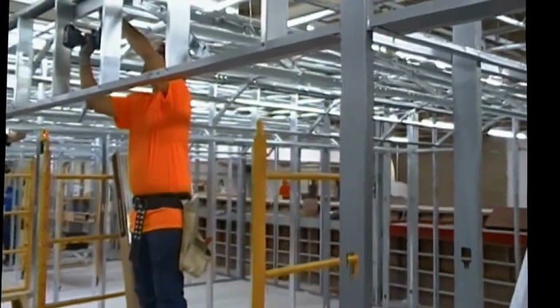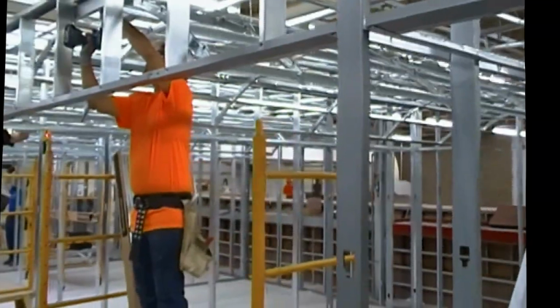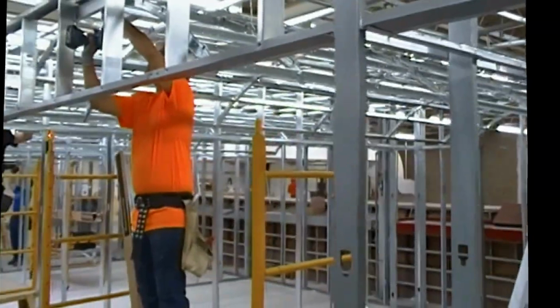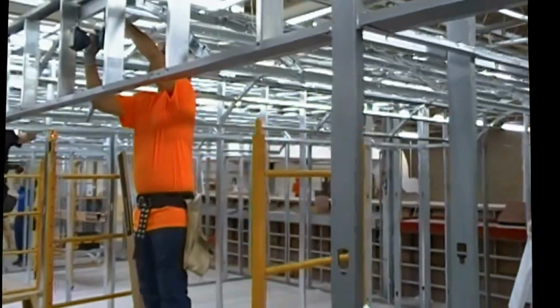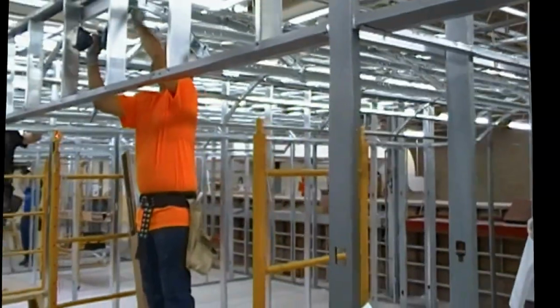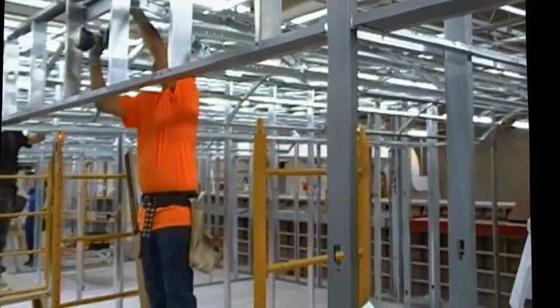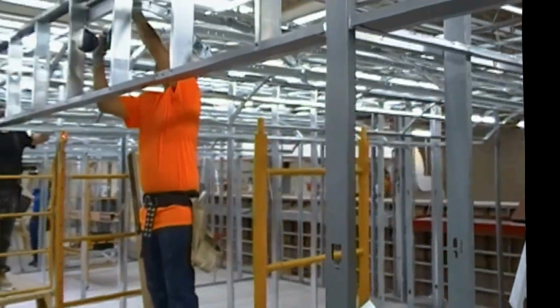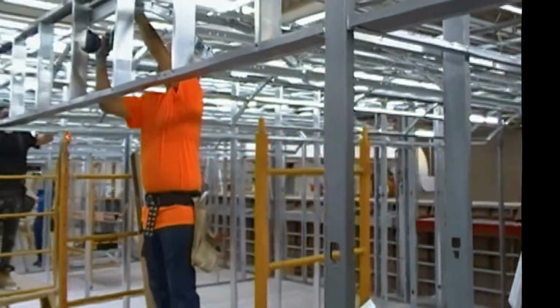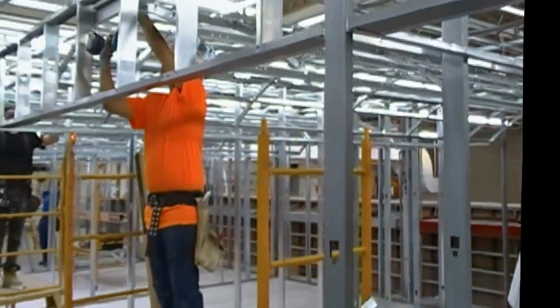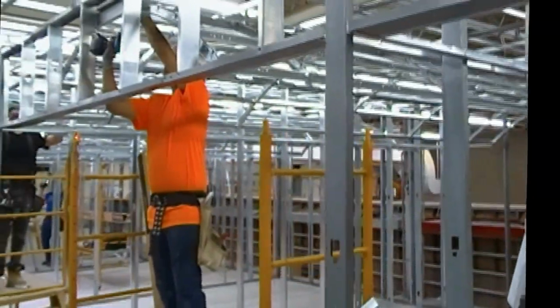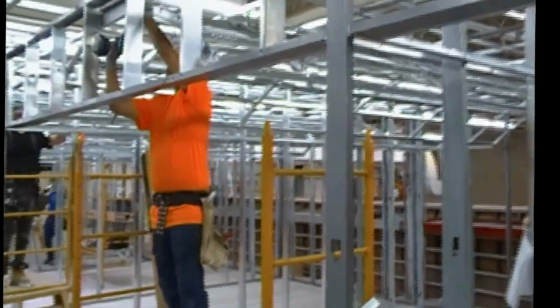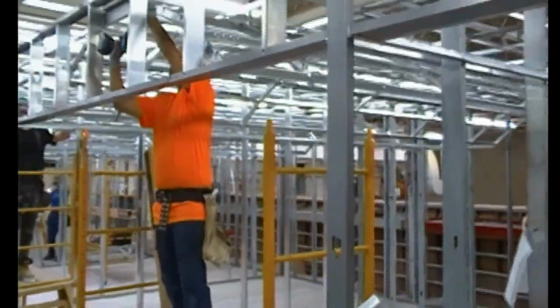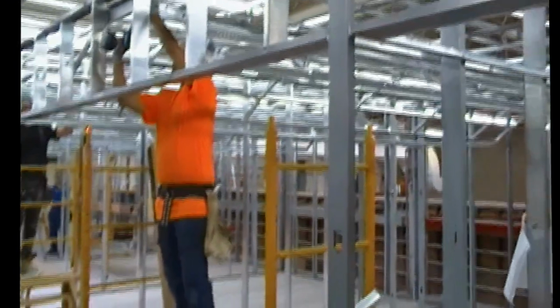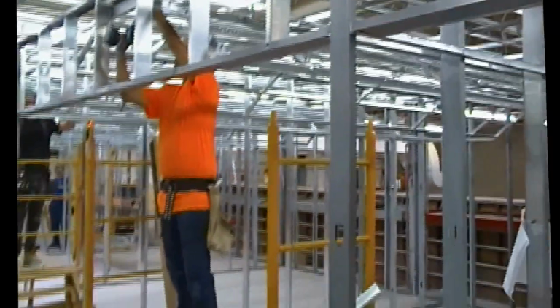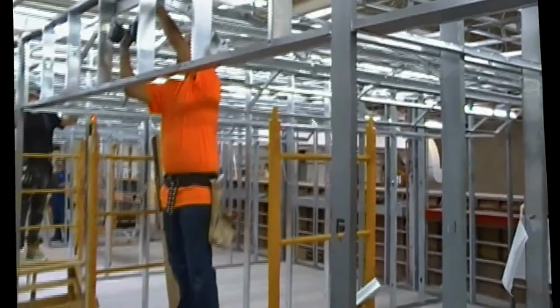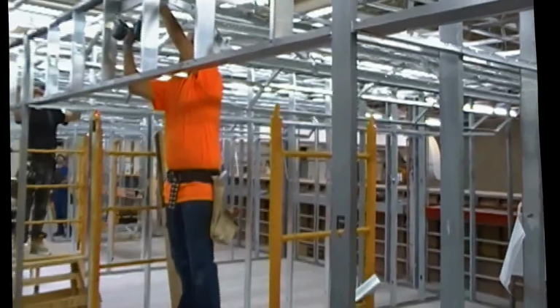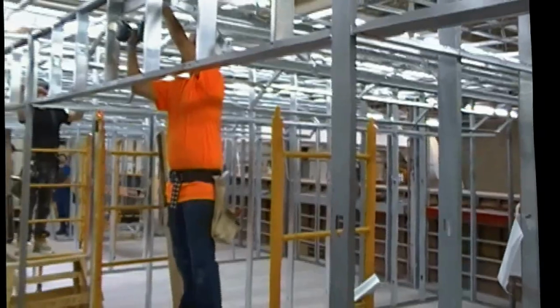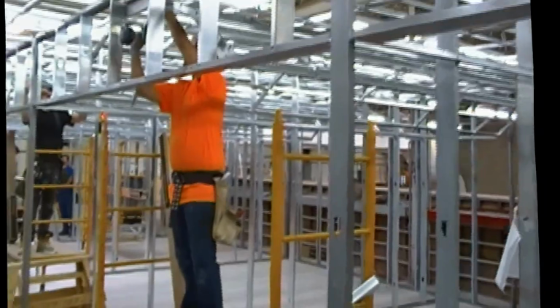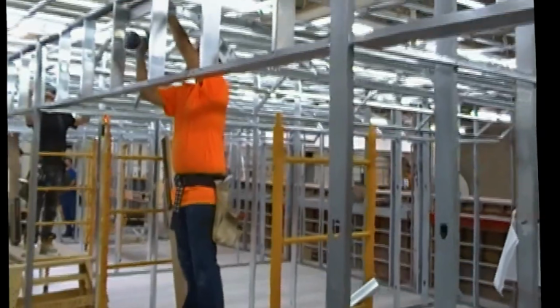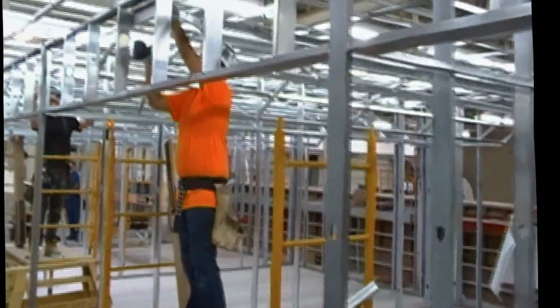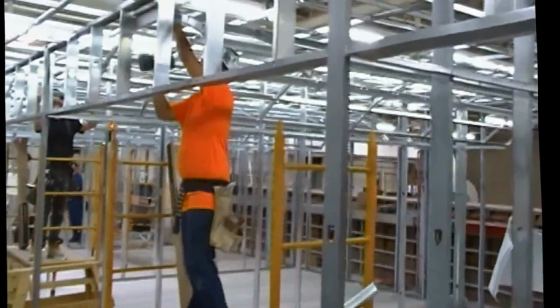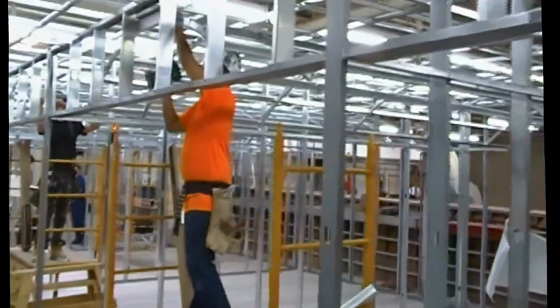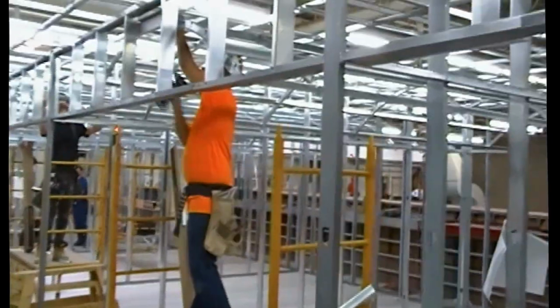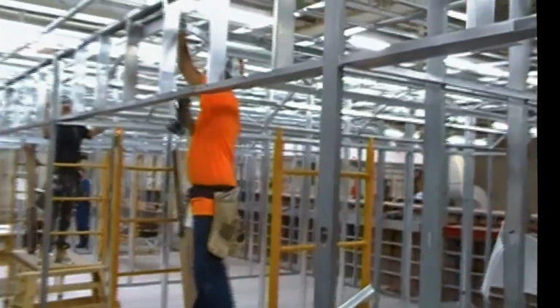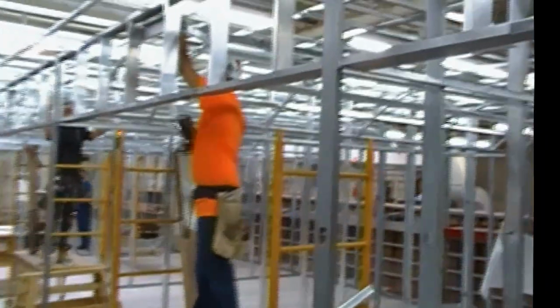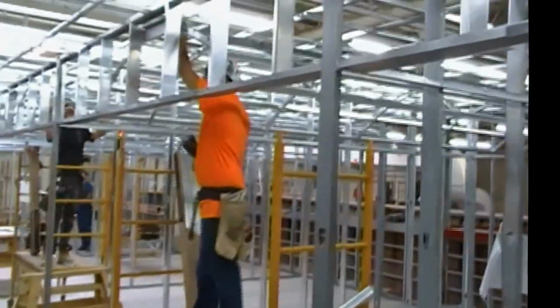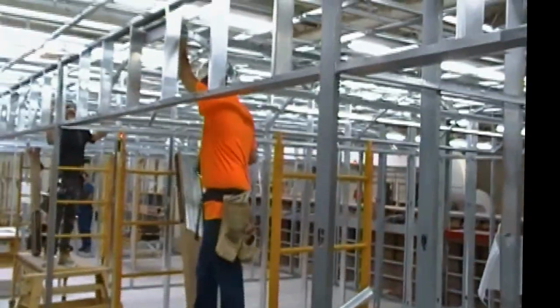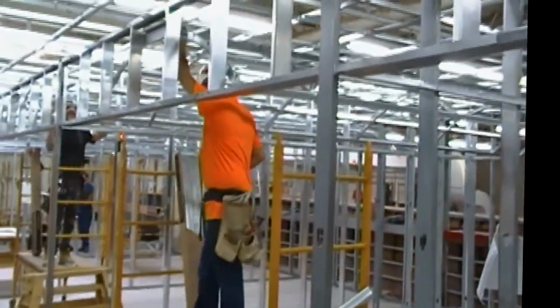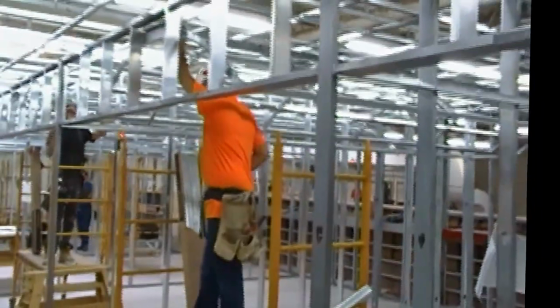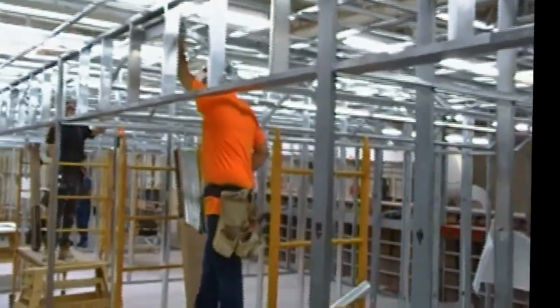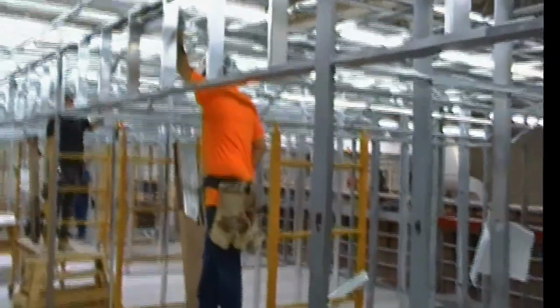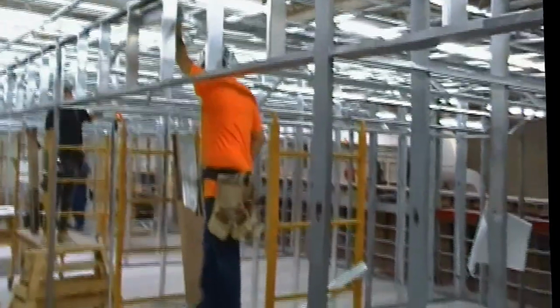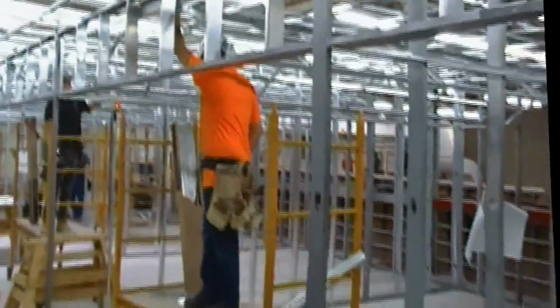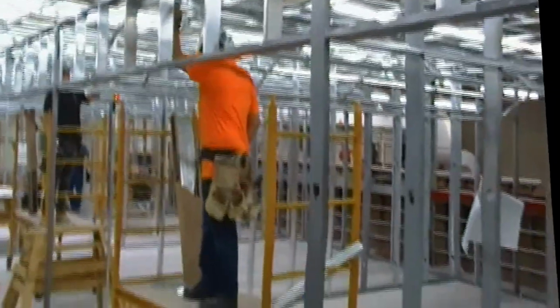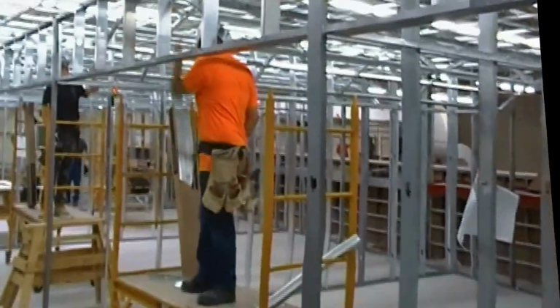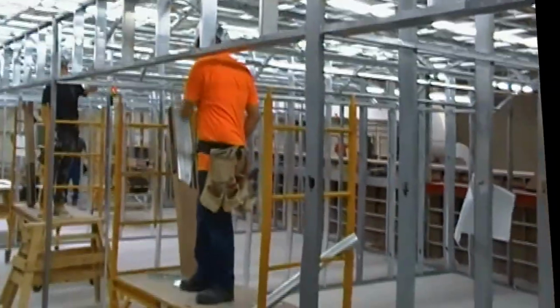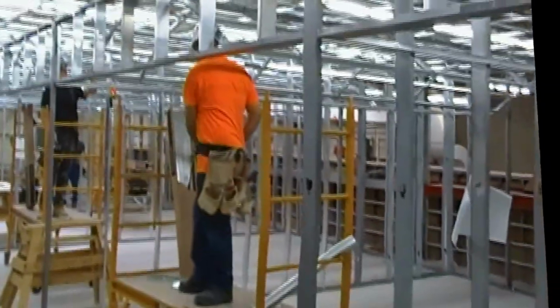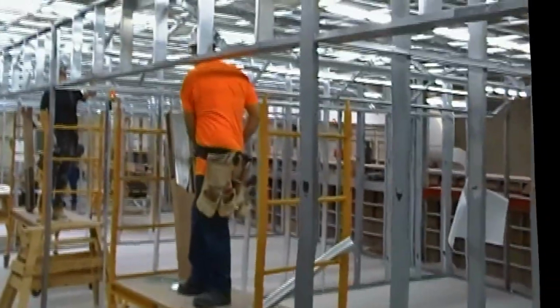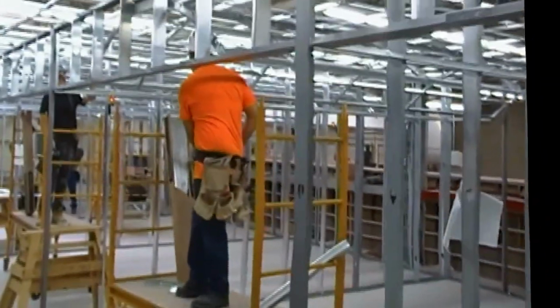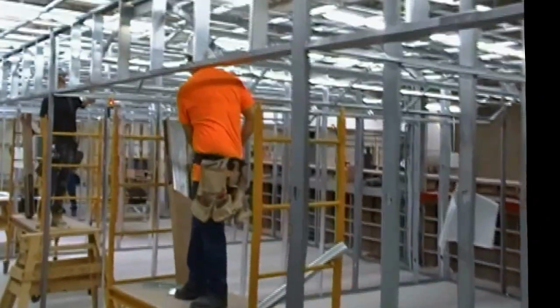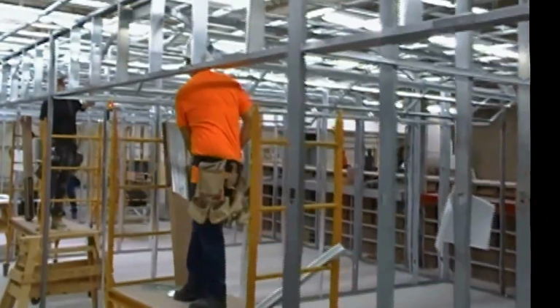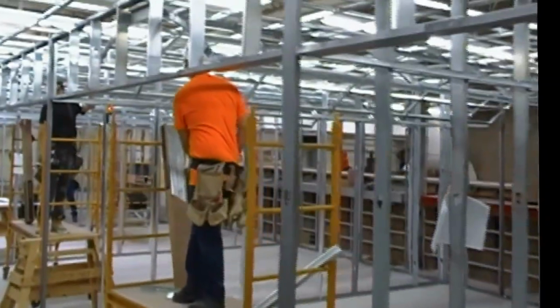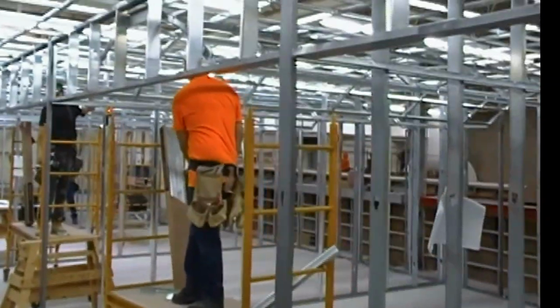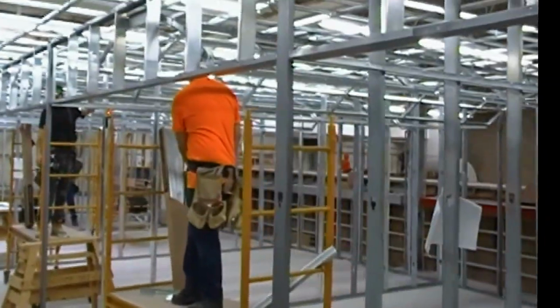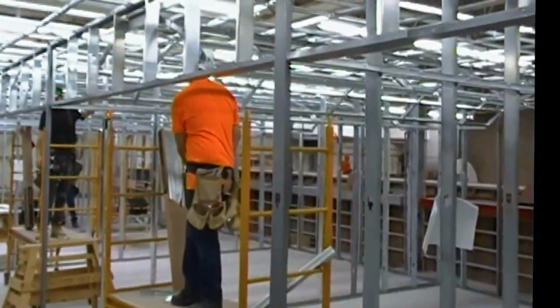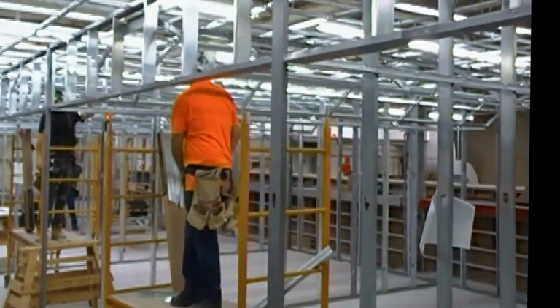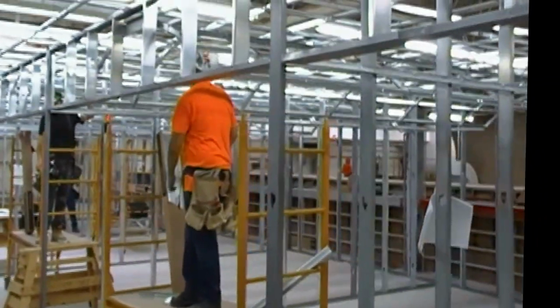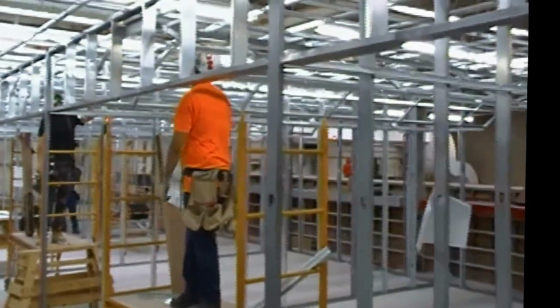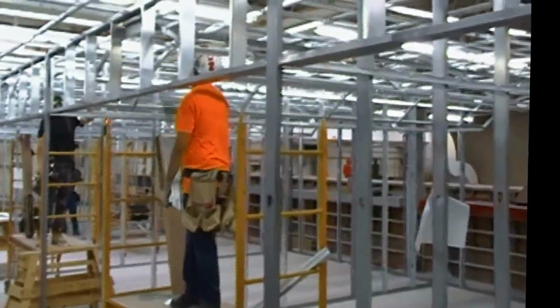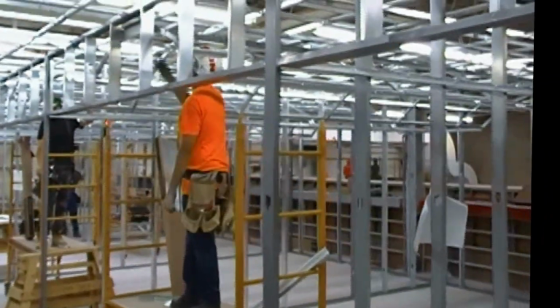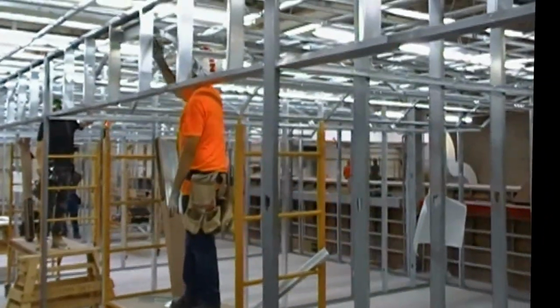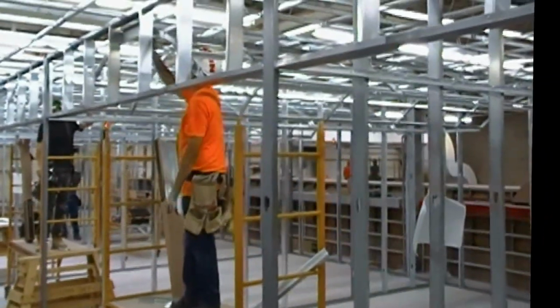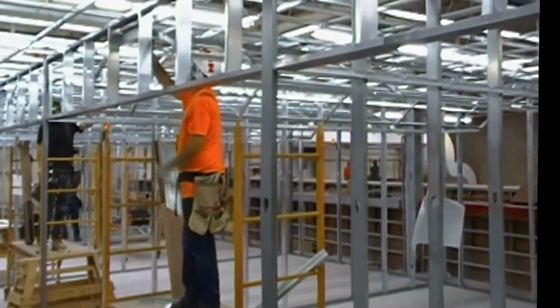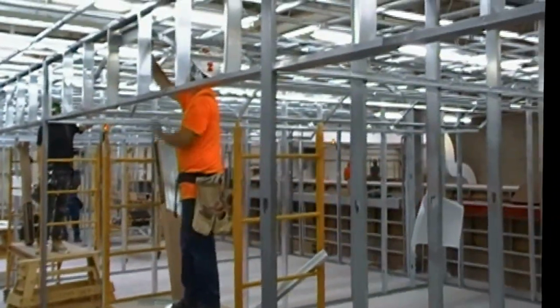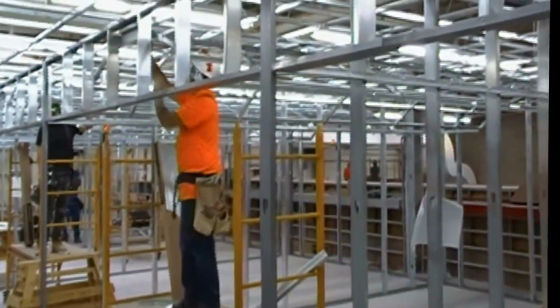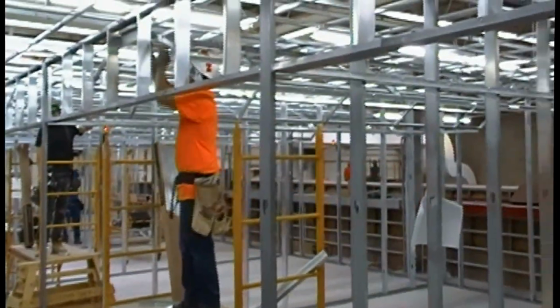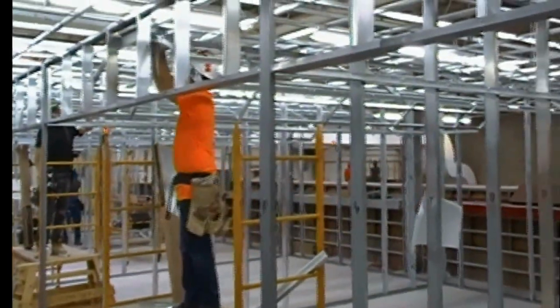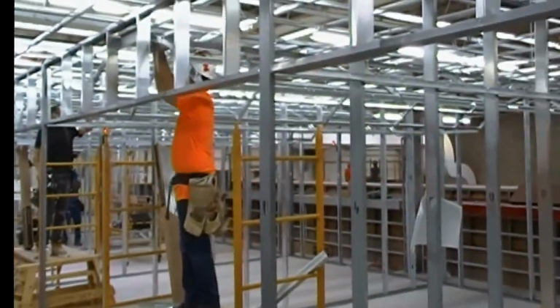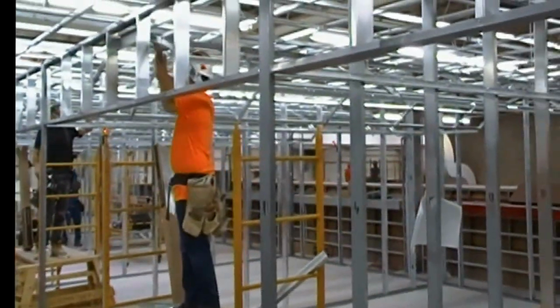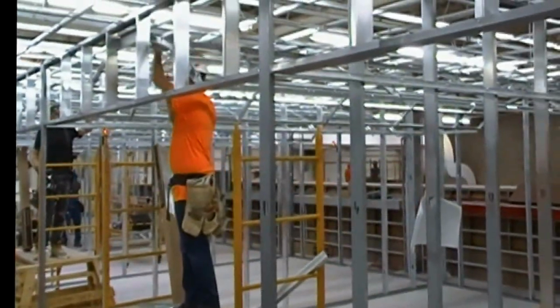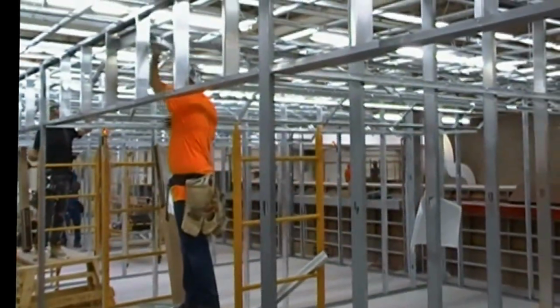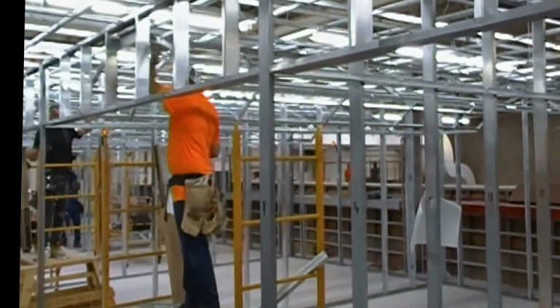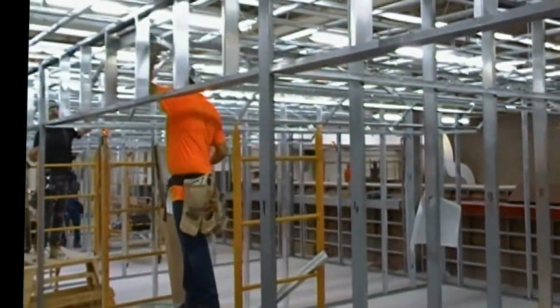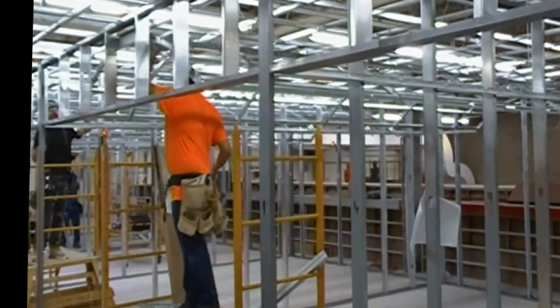Look forward to seeing upcoming videos on more ceilings that would be offered here at the Carpenter Skill Advancement Program.